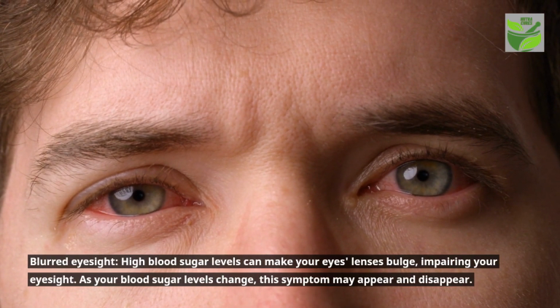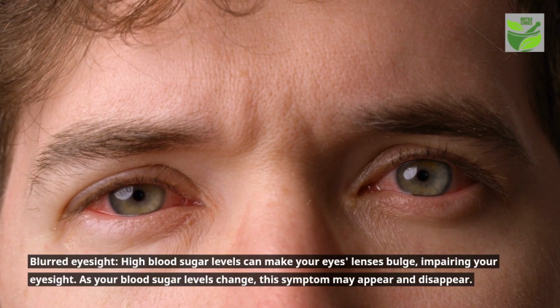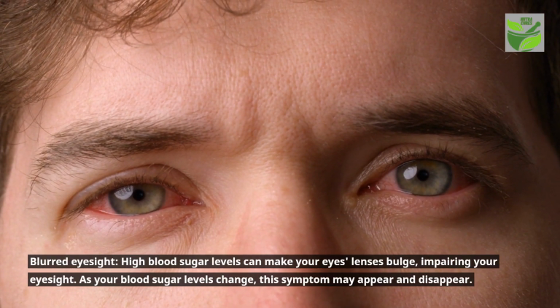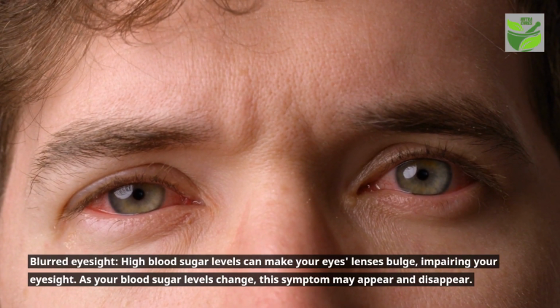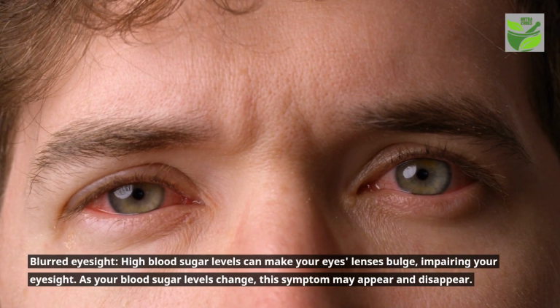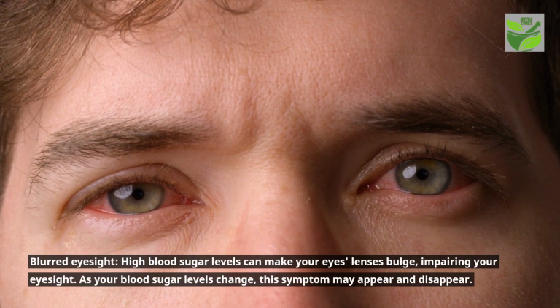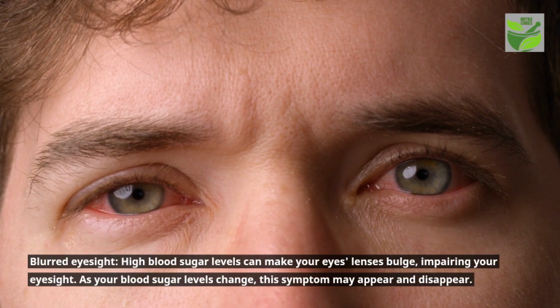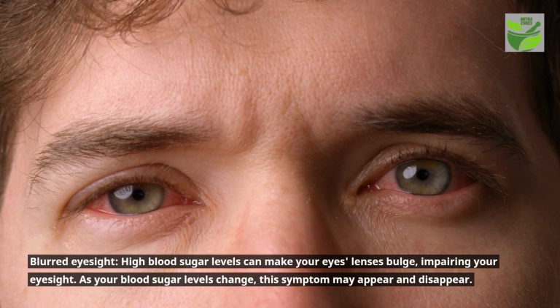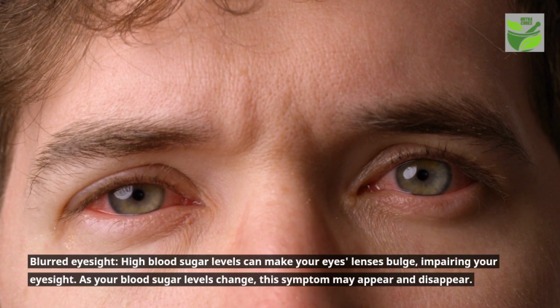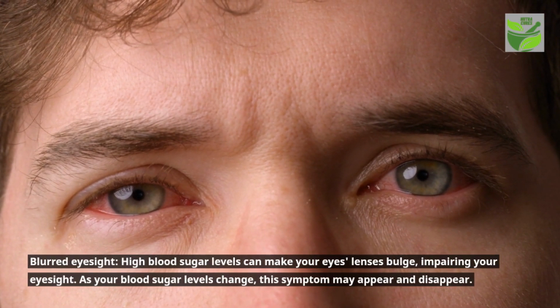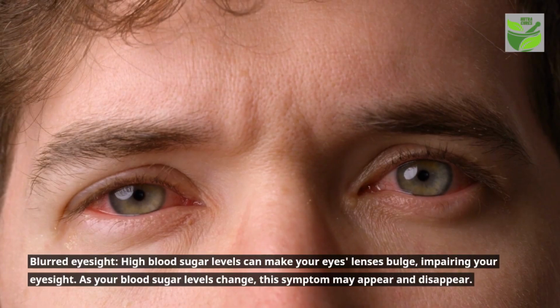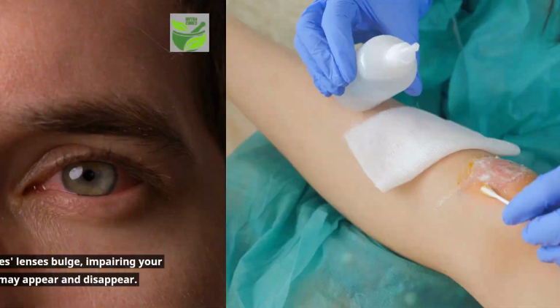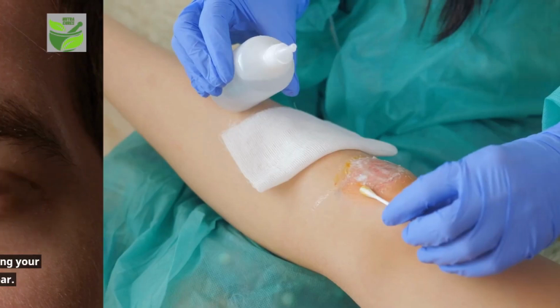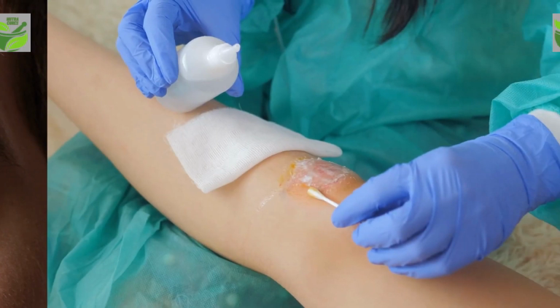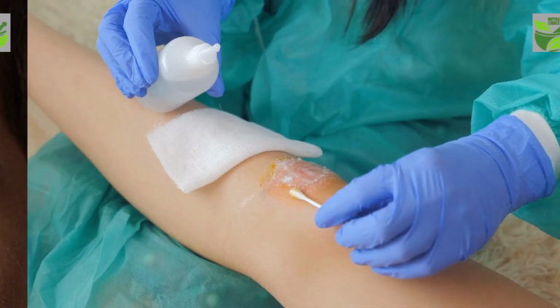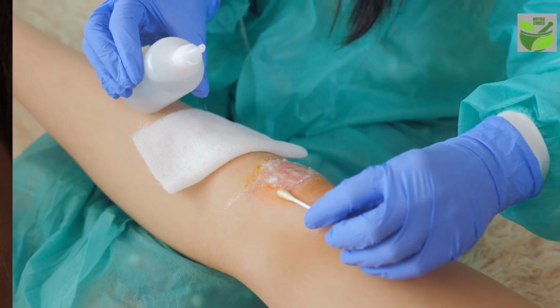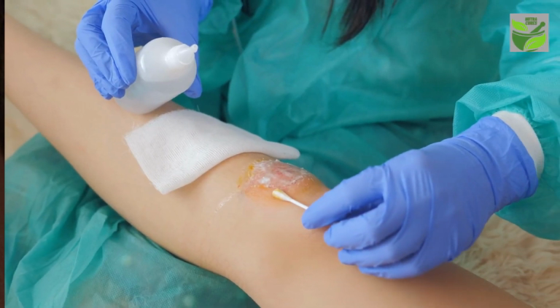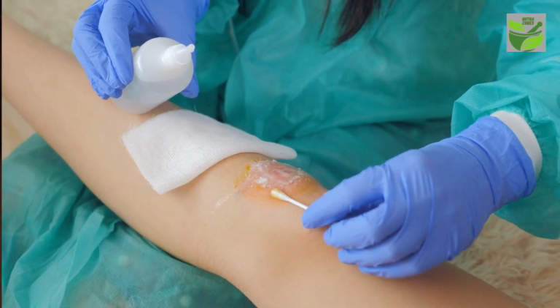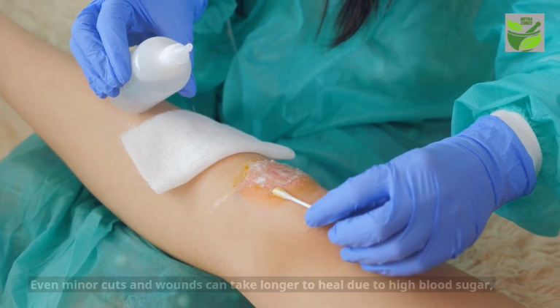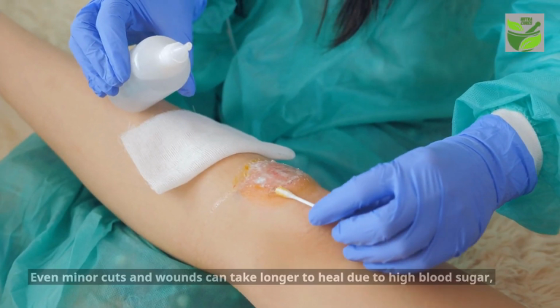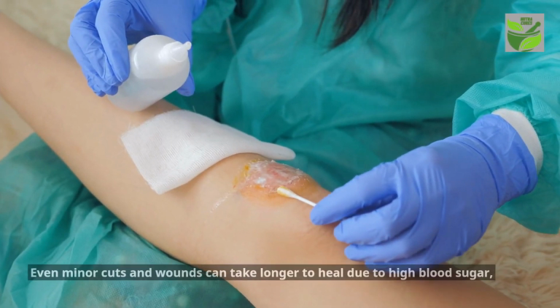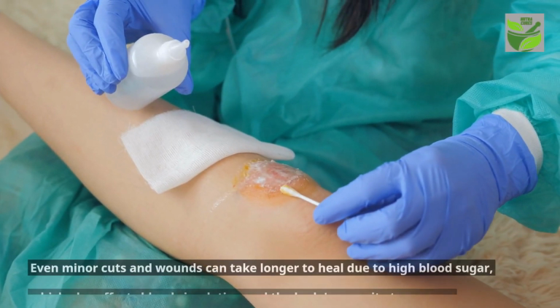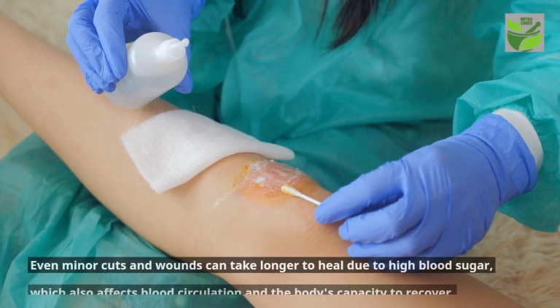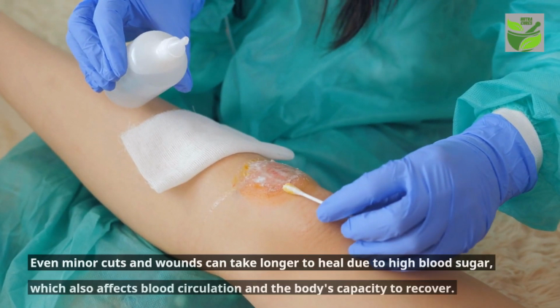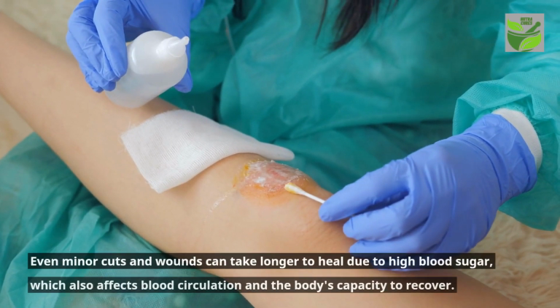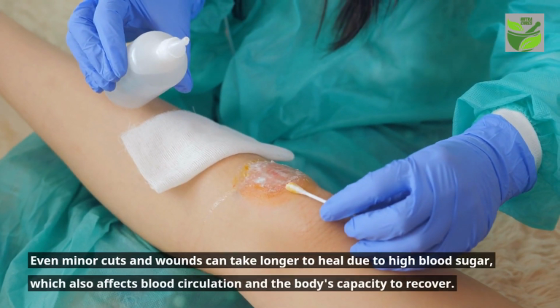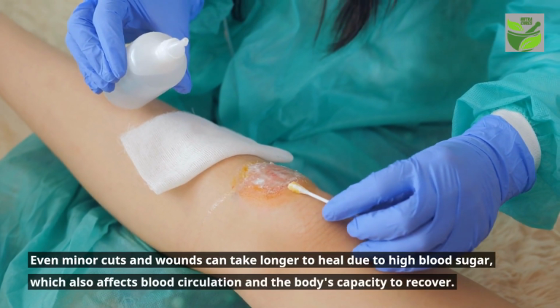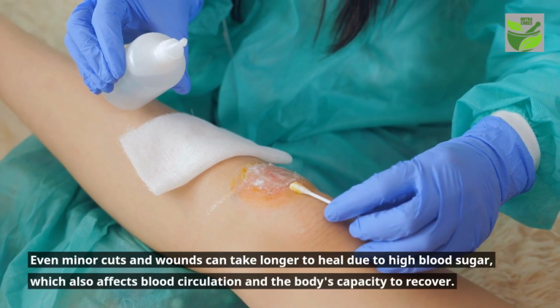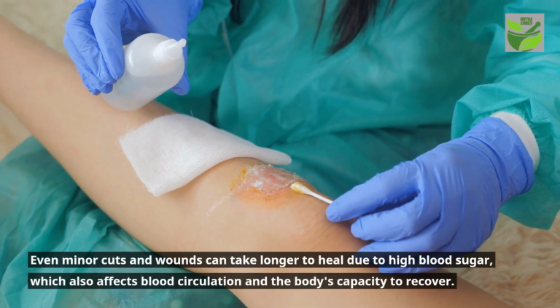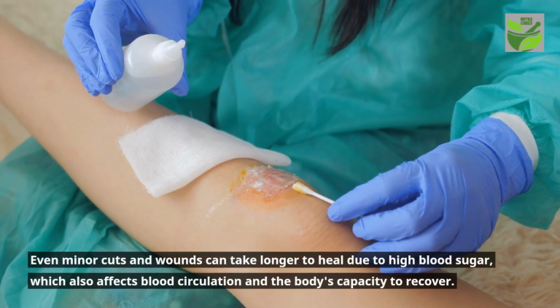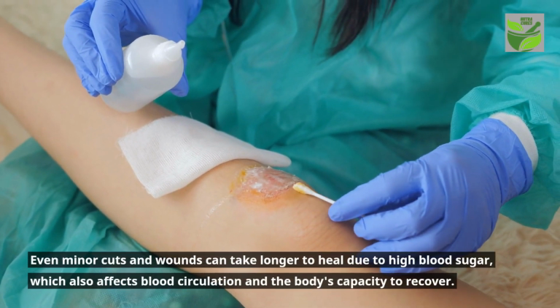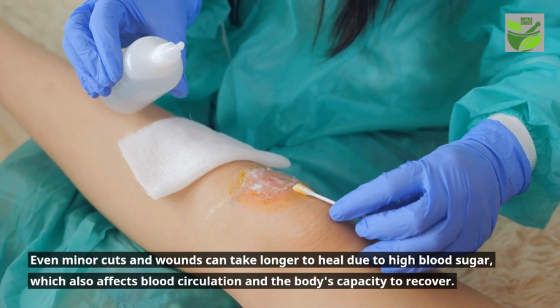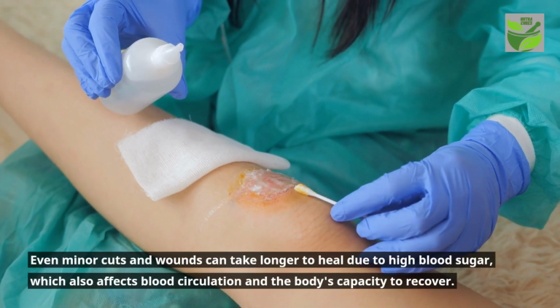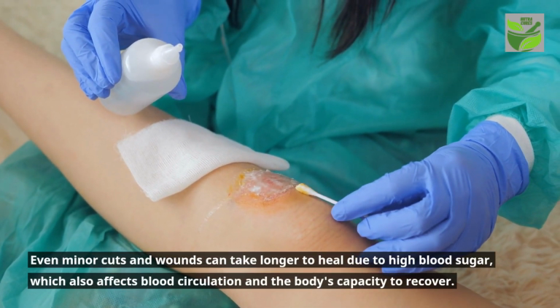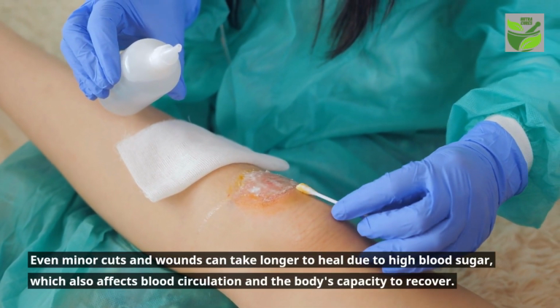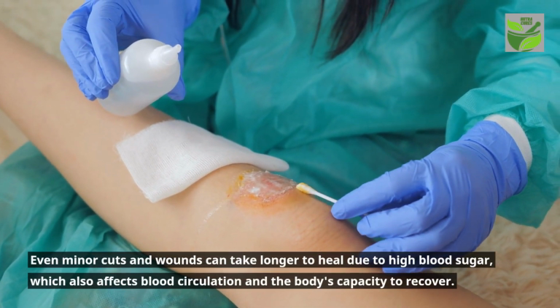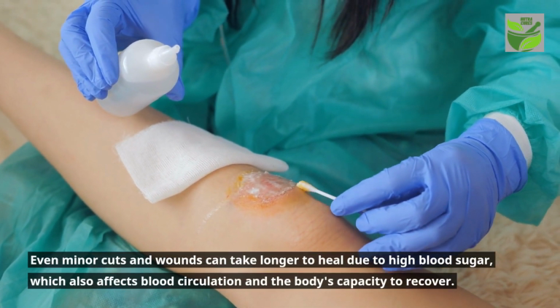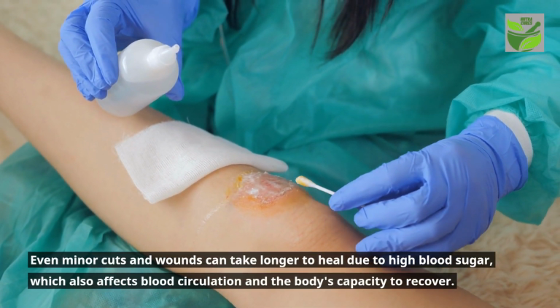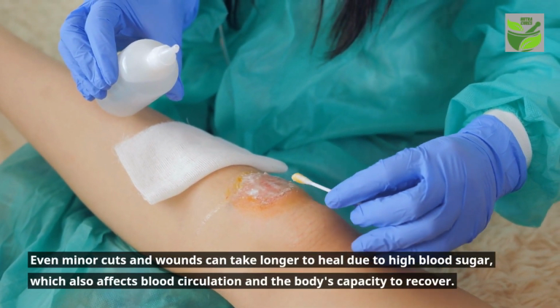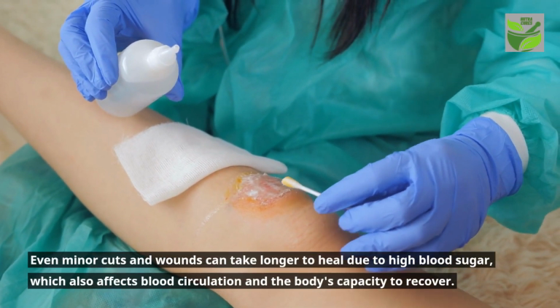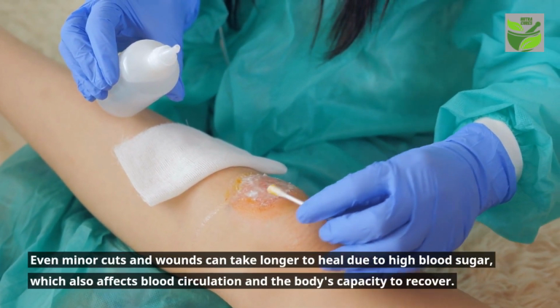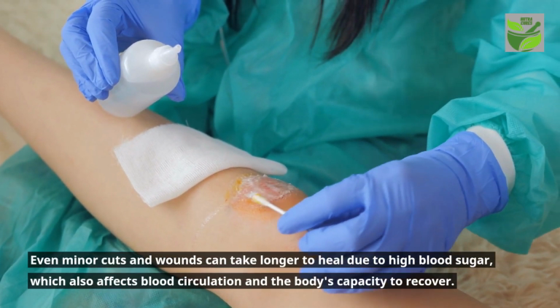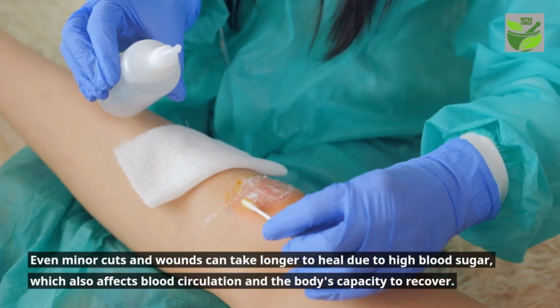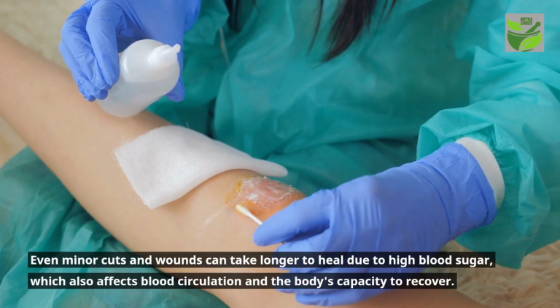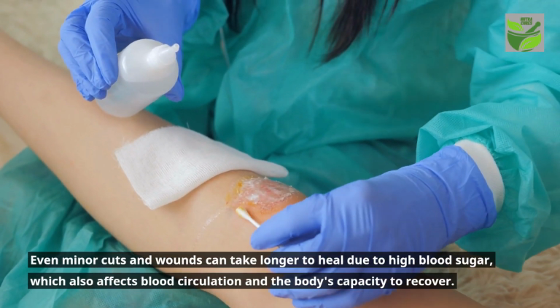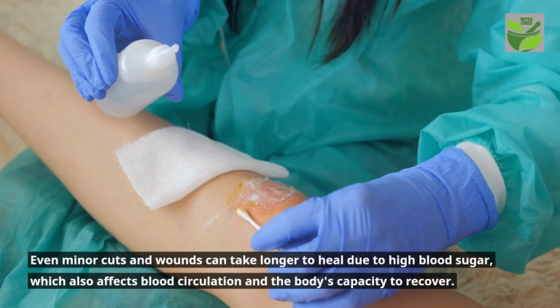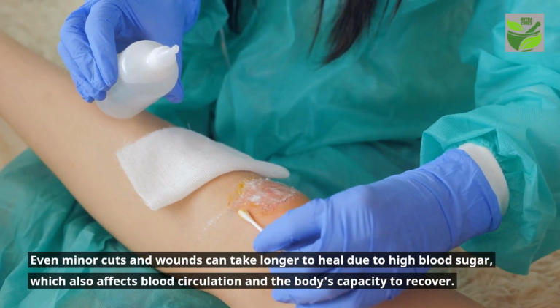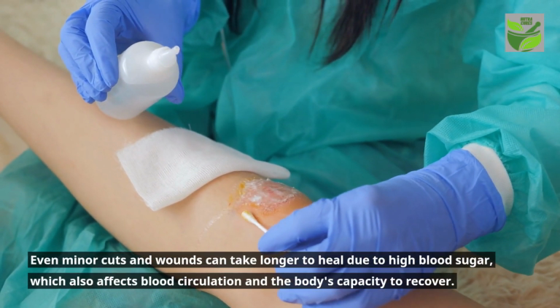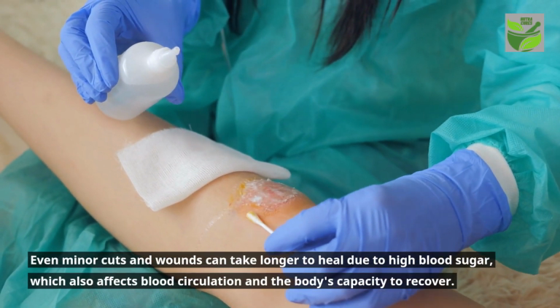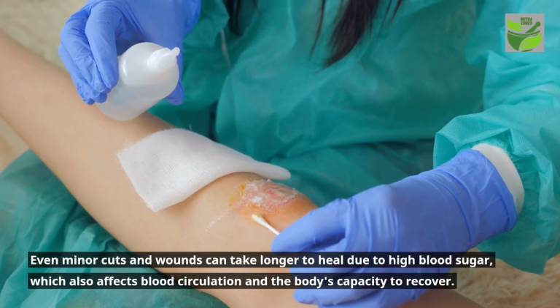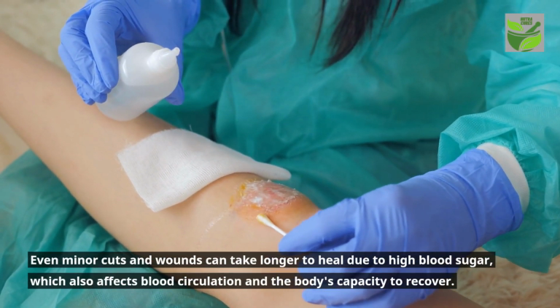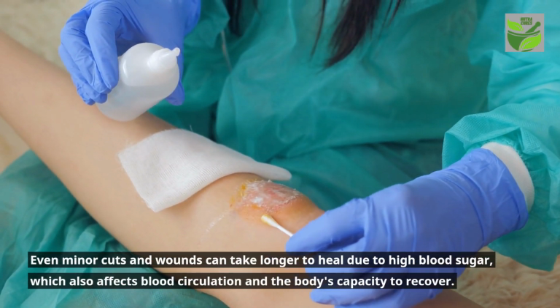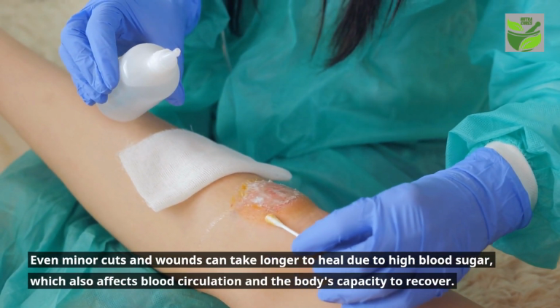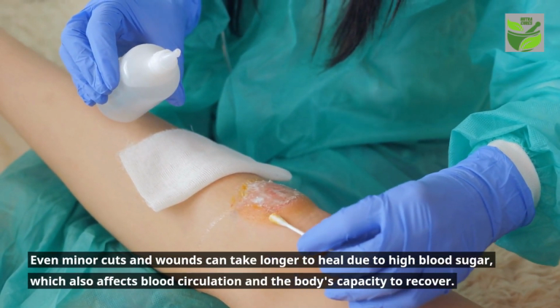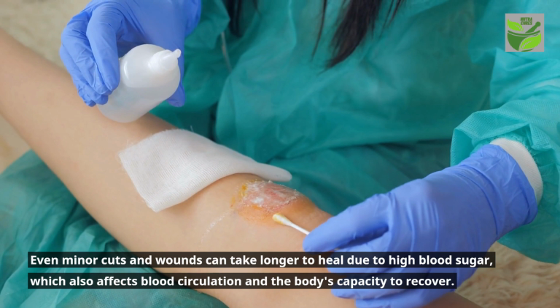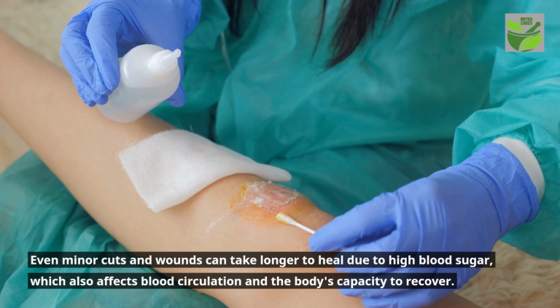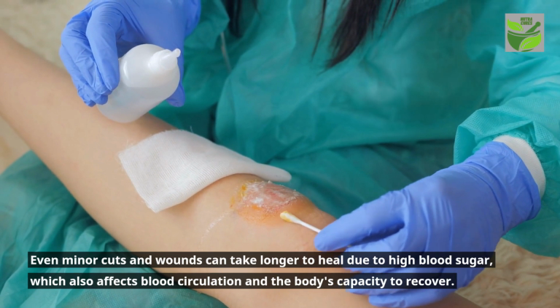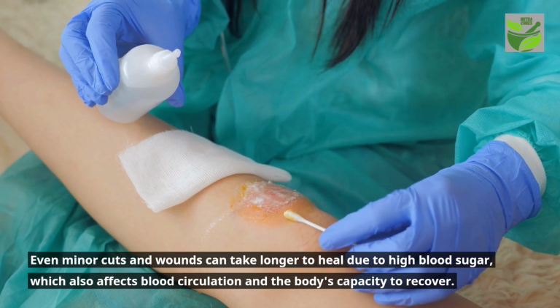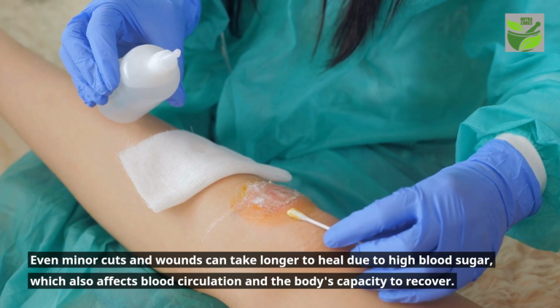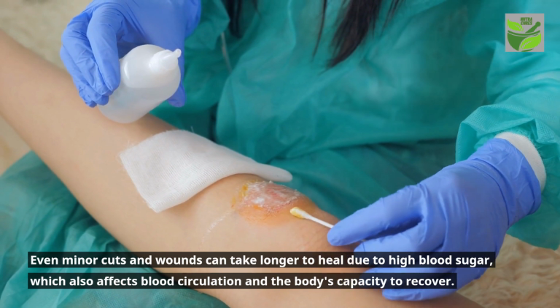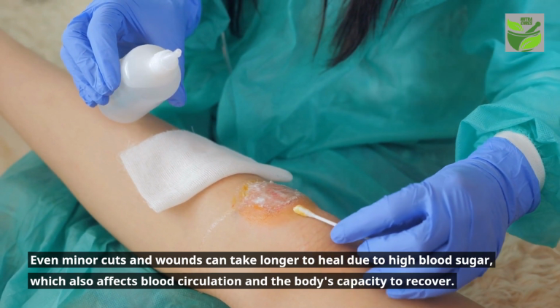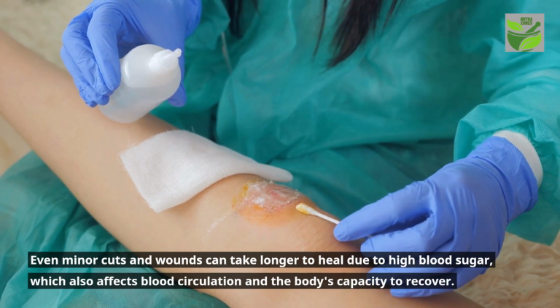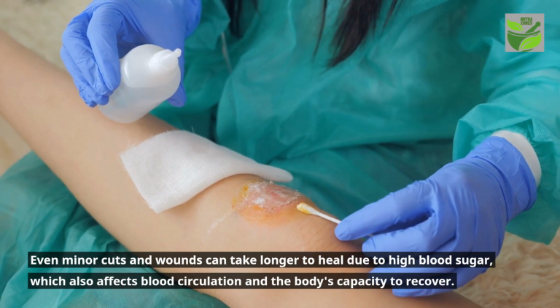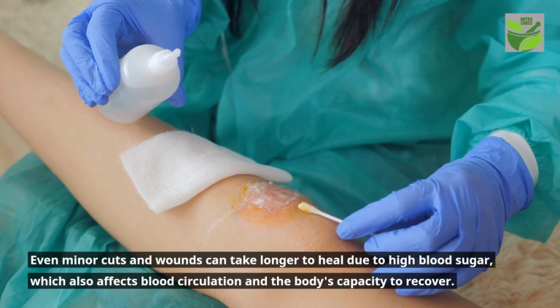Even minor cuts and wounds can take longer to heal due to high blood sugar, which also affects blood circulation and the body's capacity to recover.